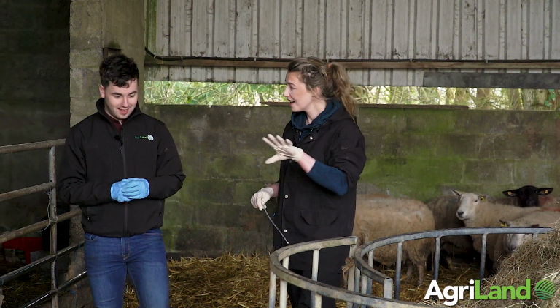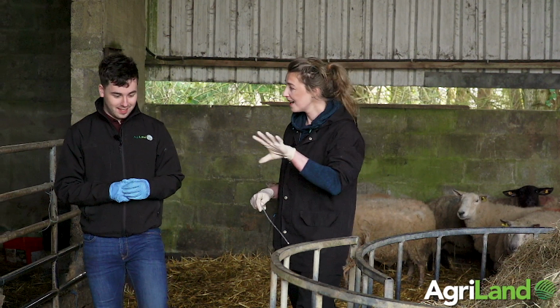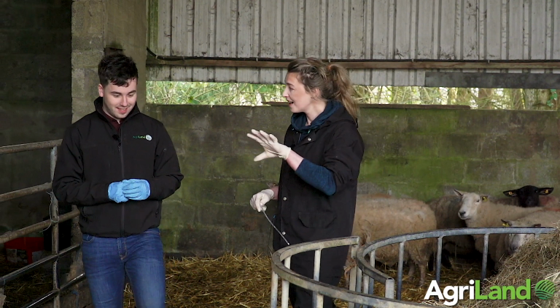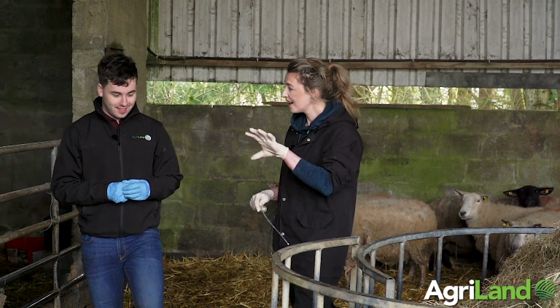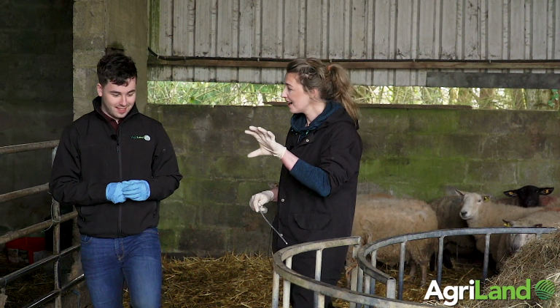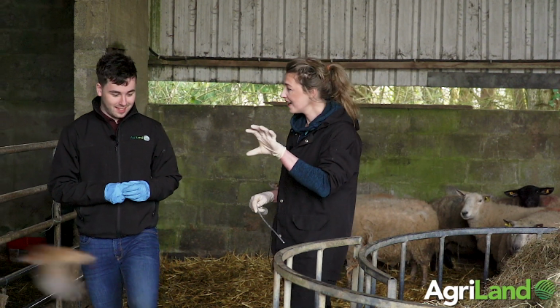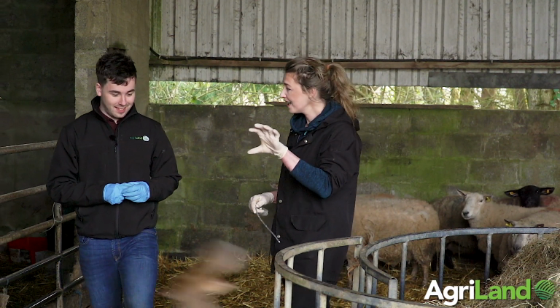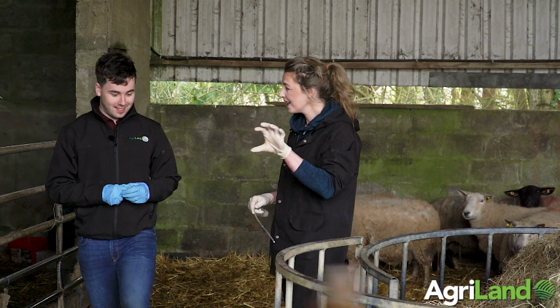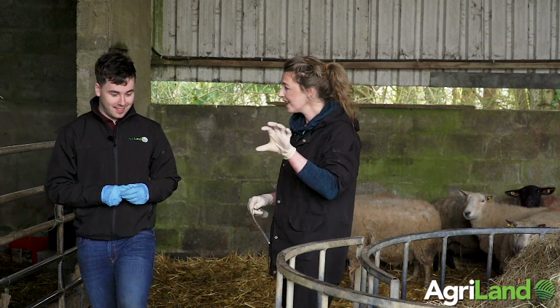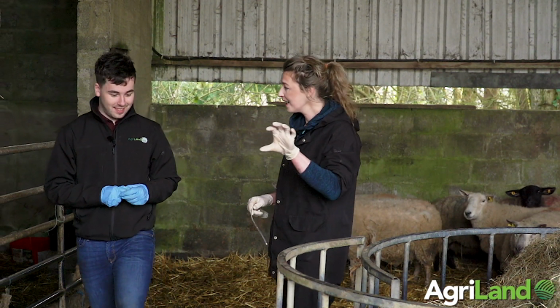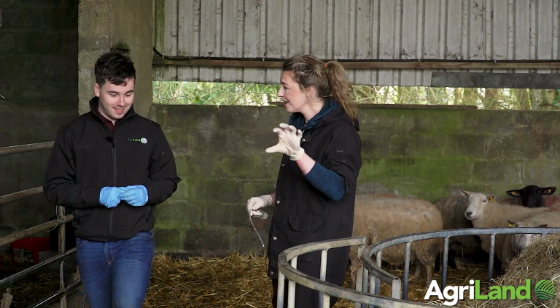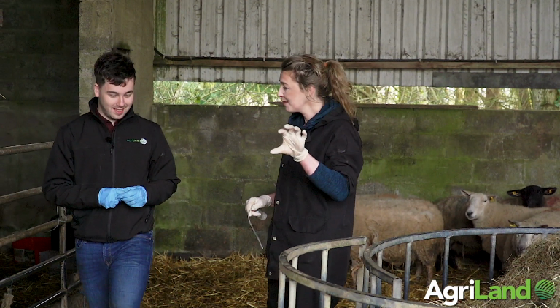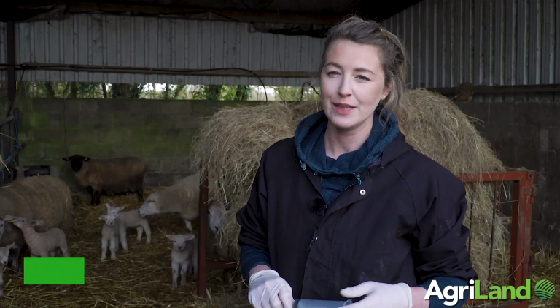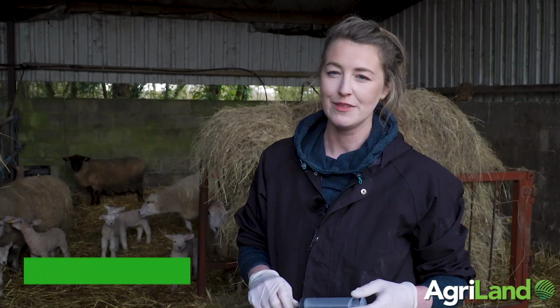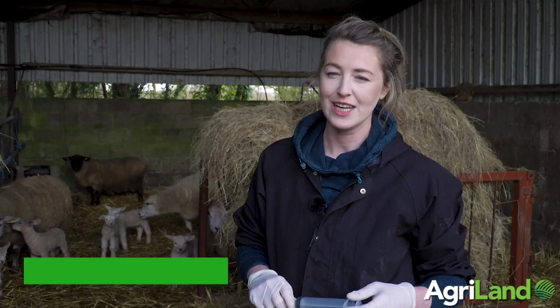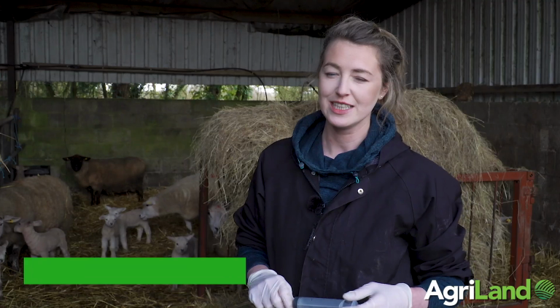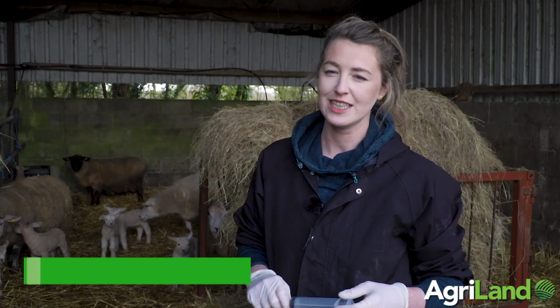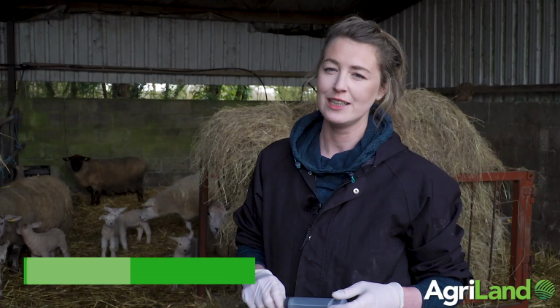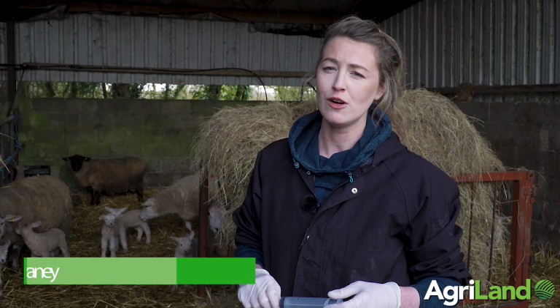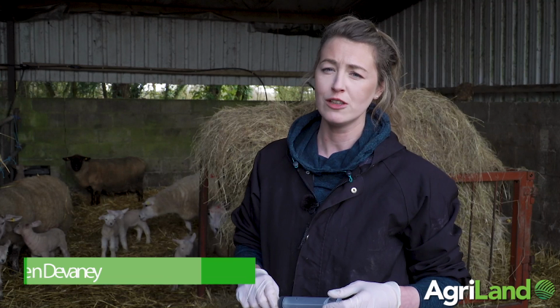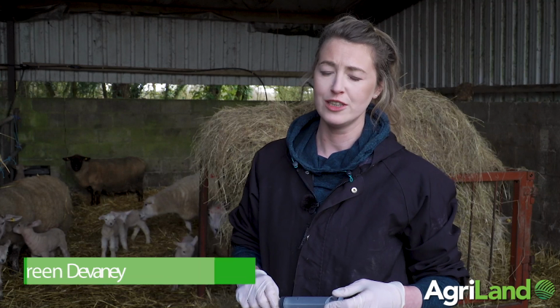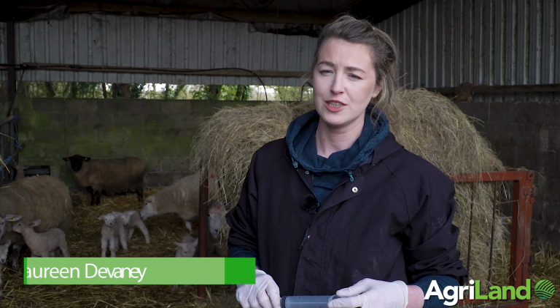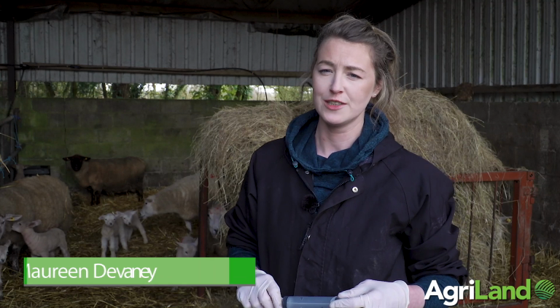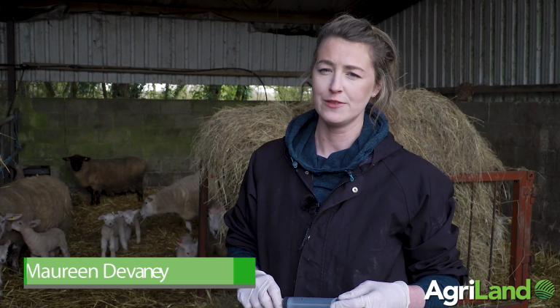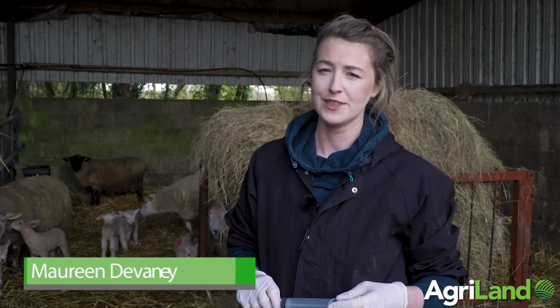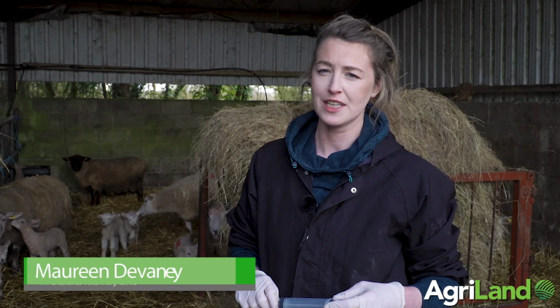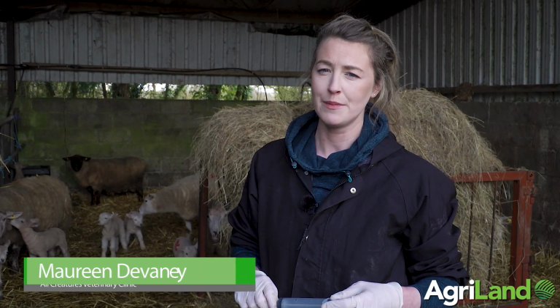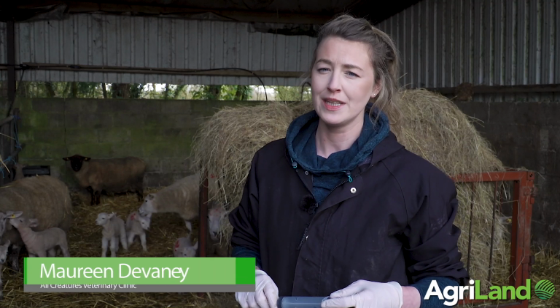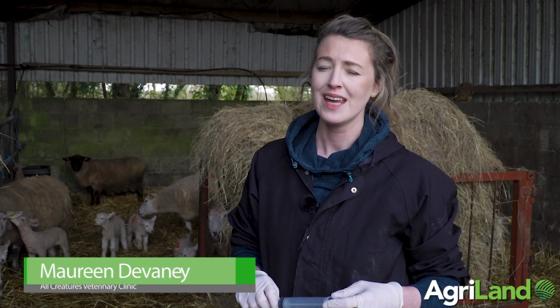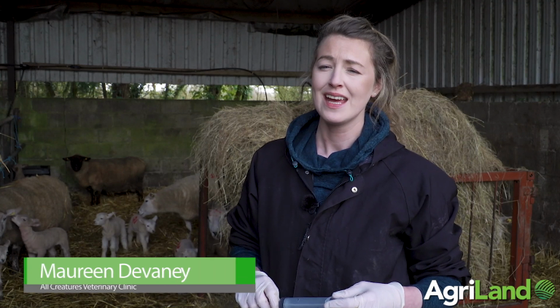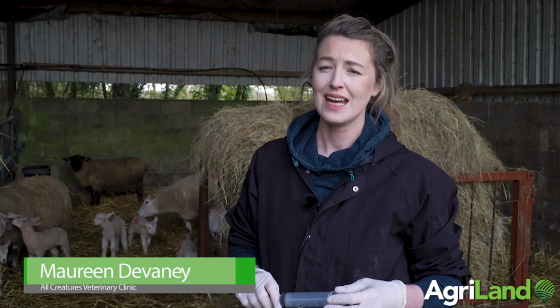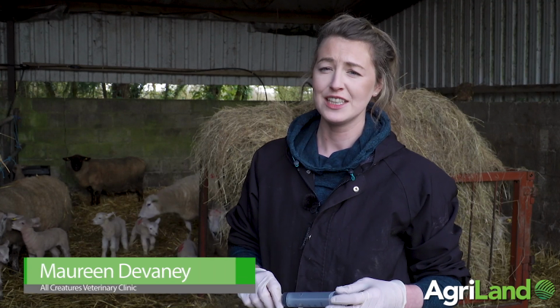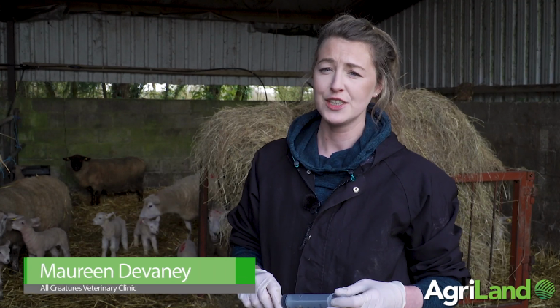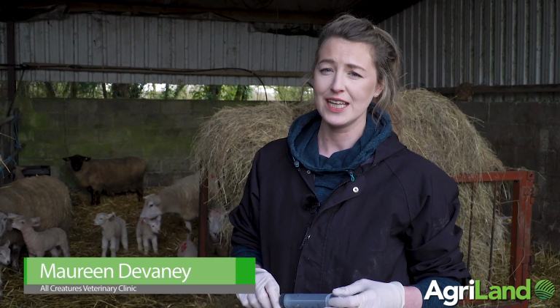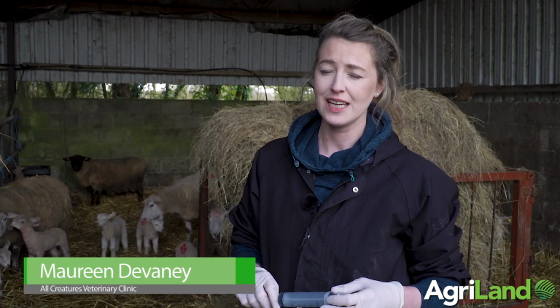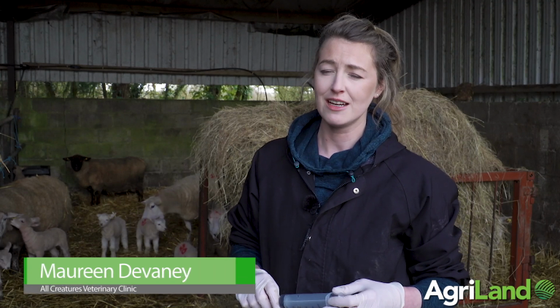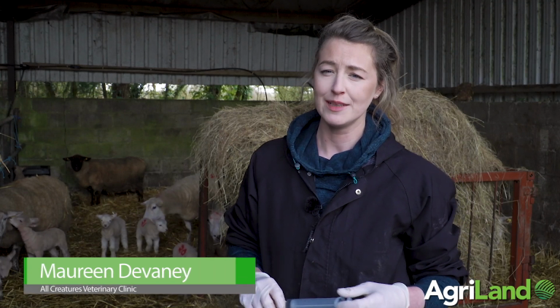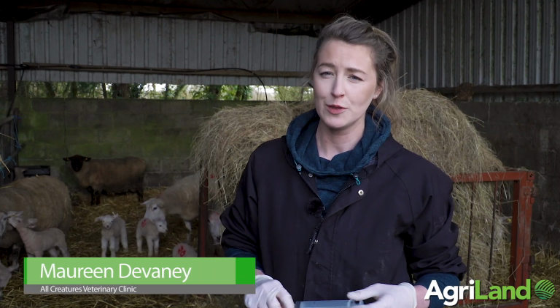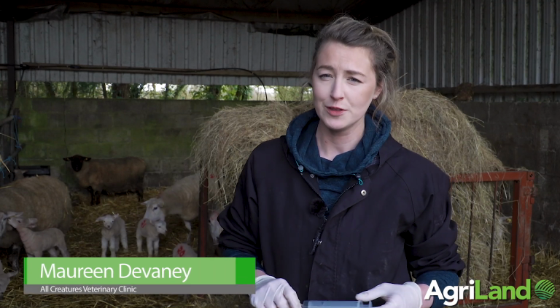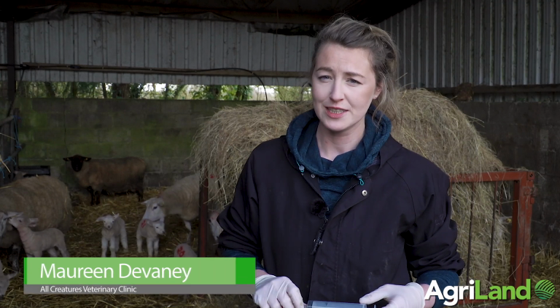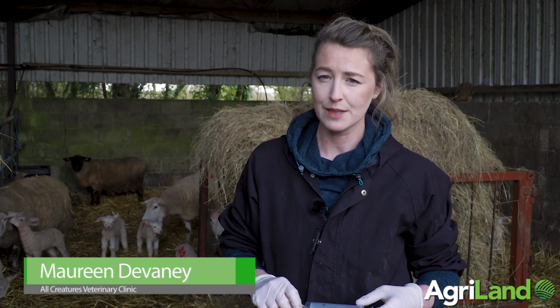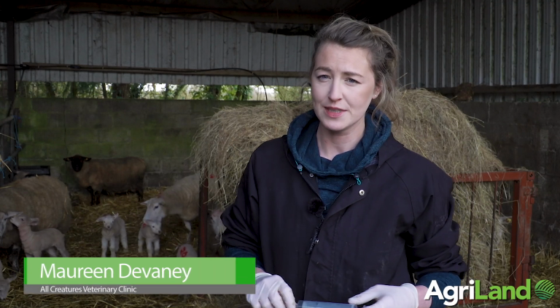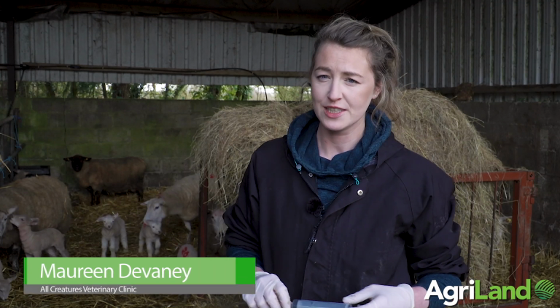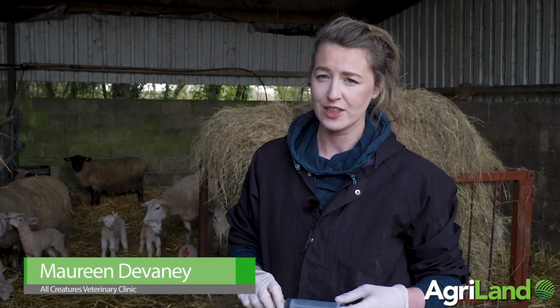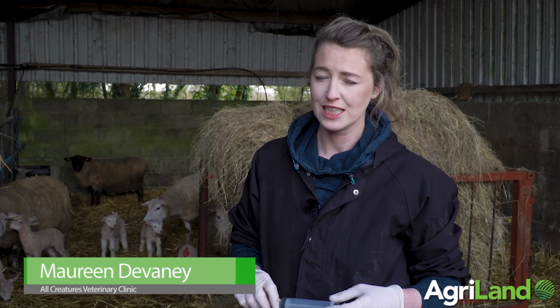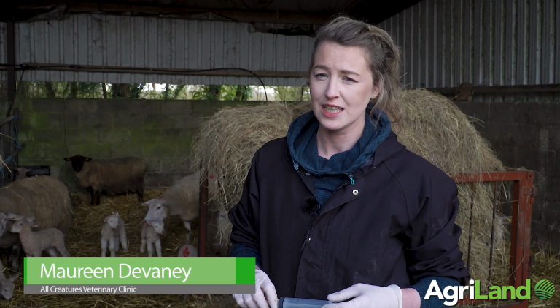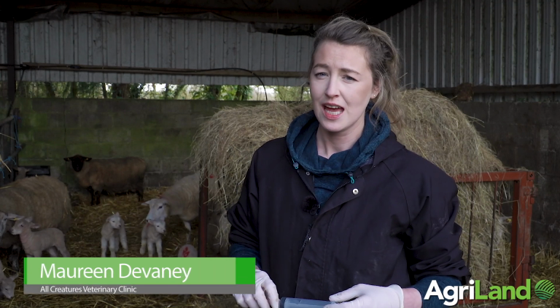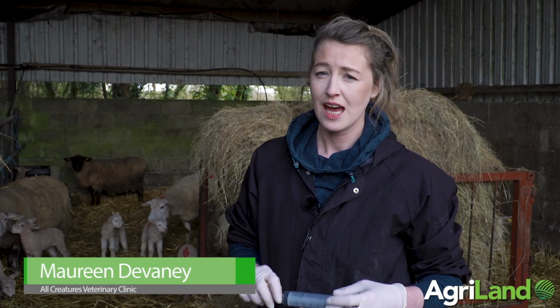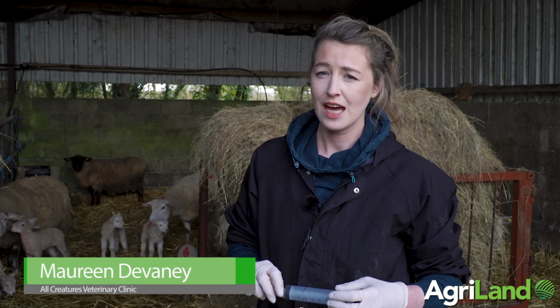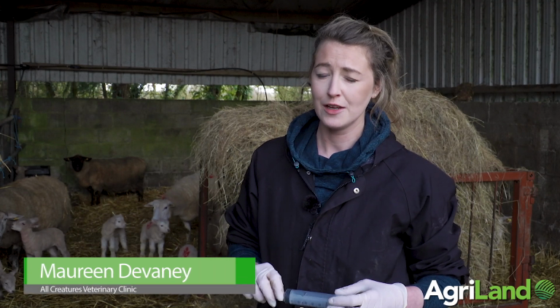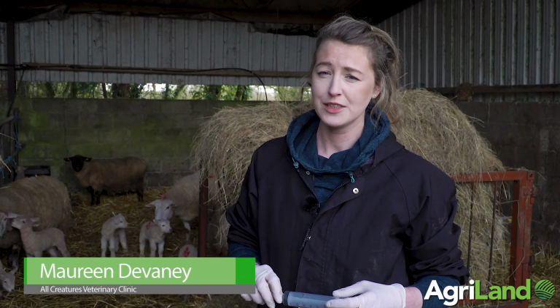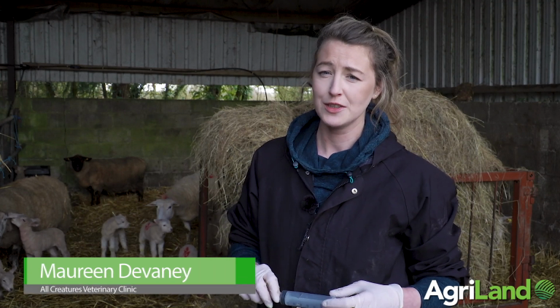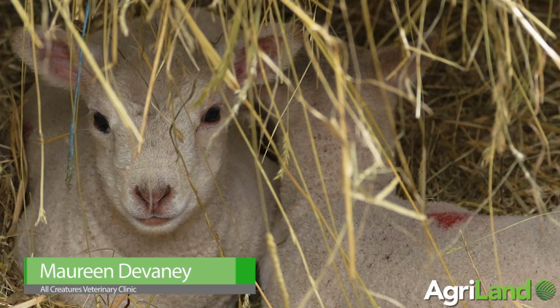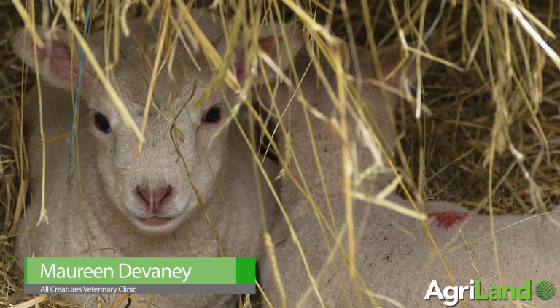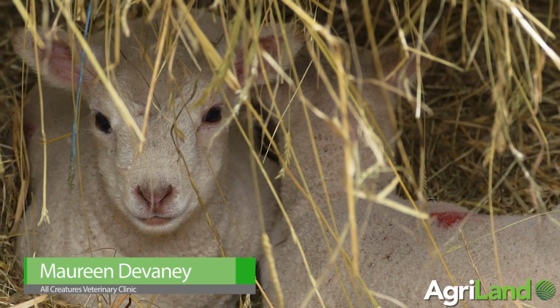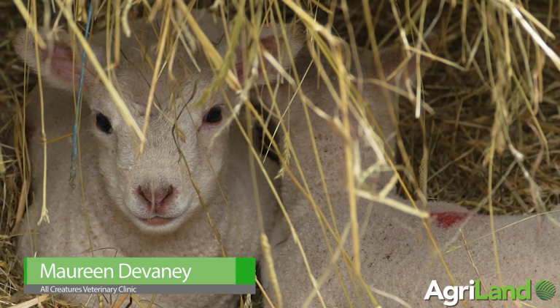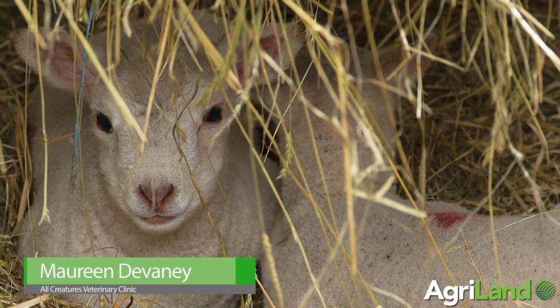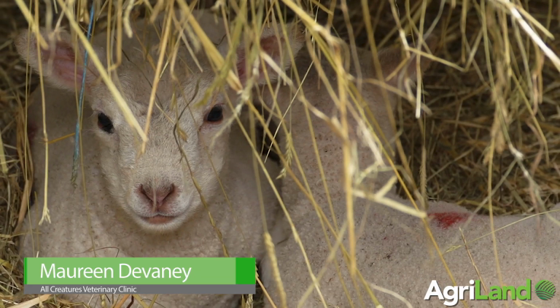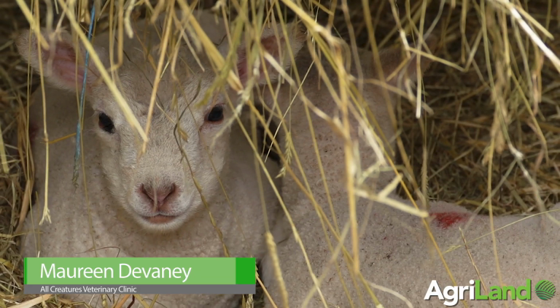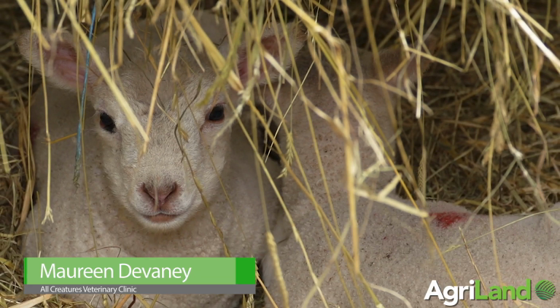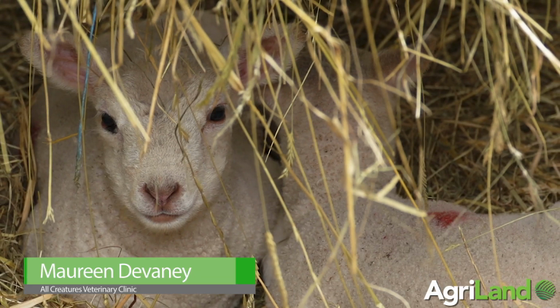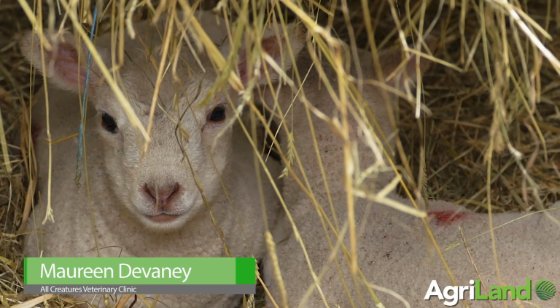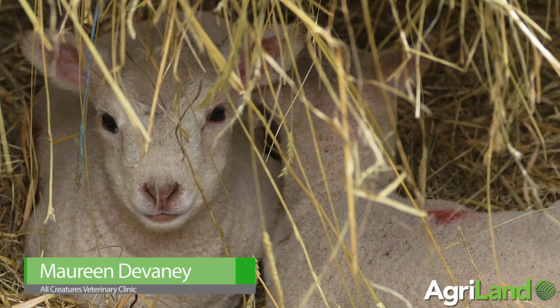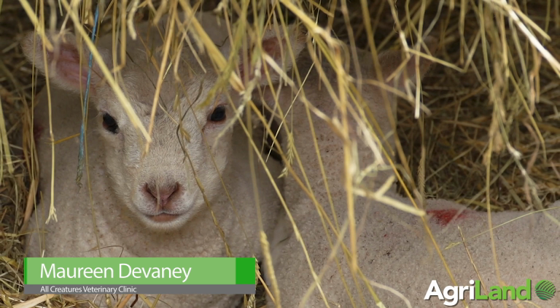My name is Maureen. I'm a vet in All Creatures in Roscommon, and today I'm going to demonstrate how to stomach tube a lamb.